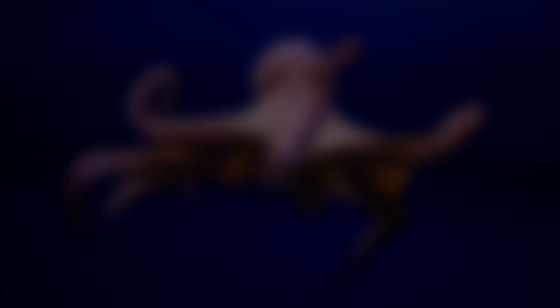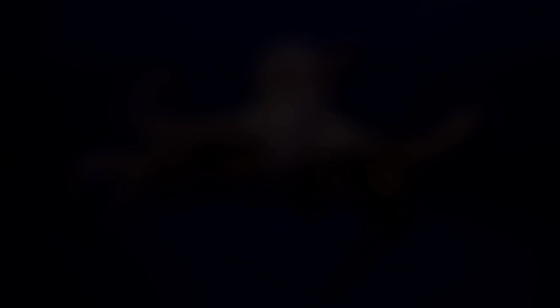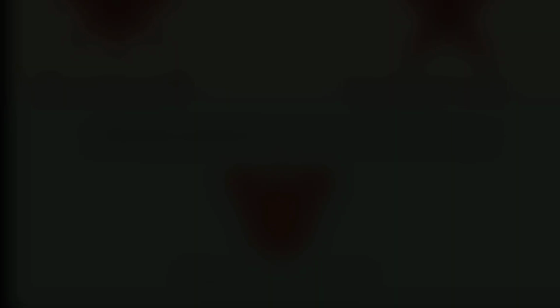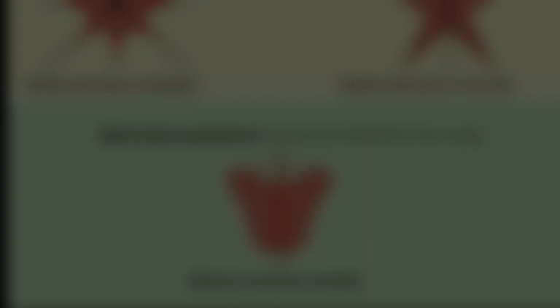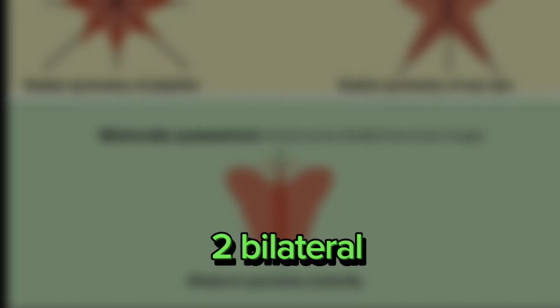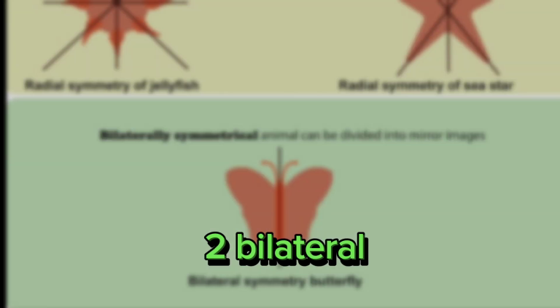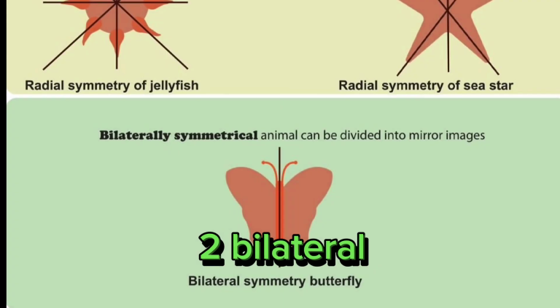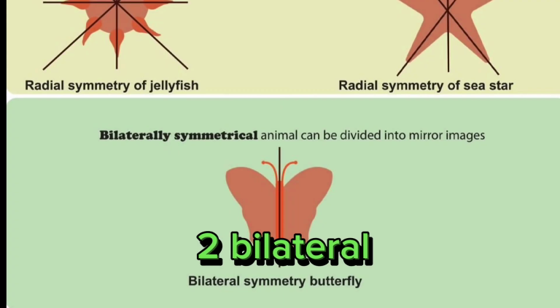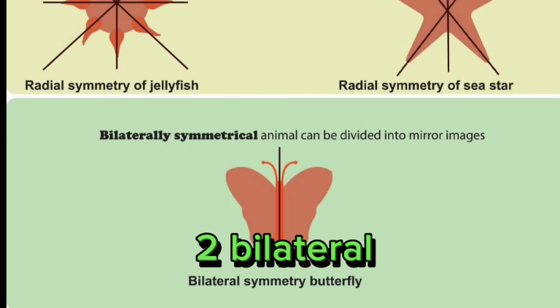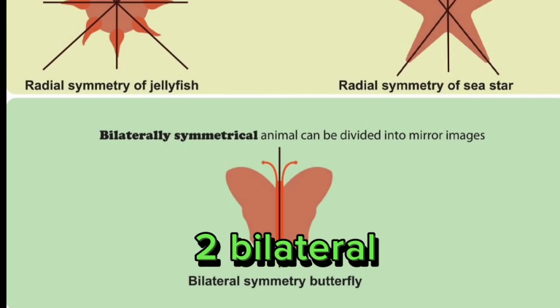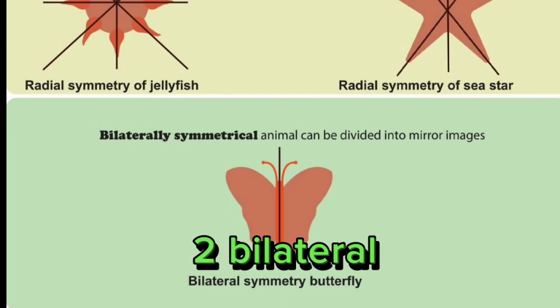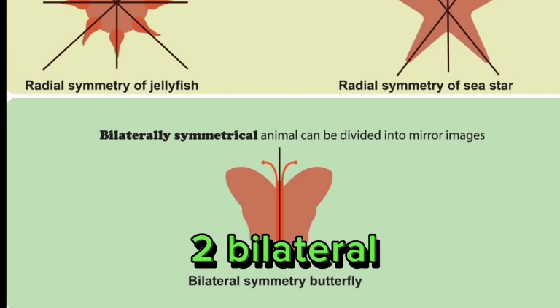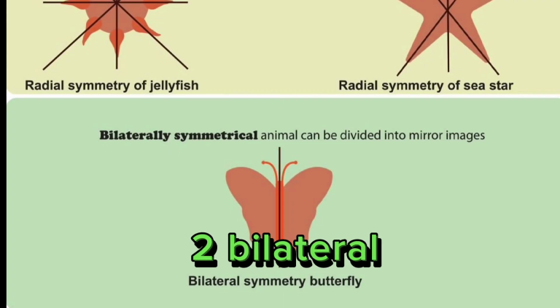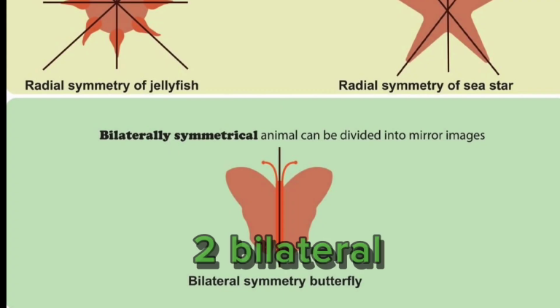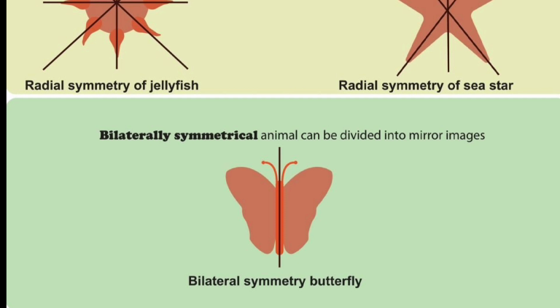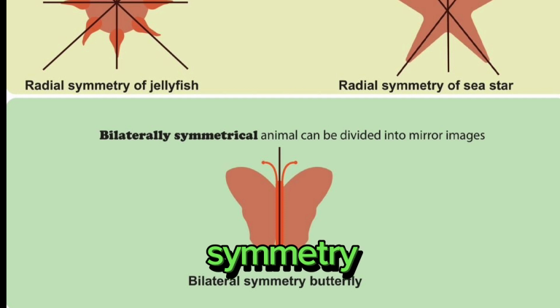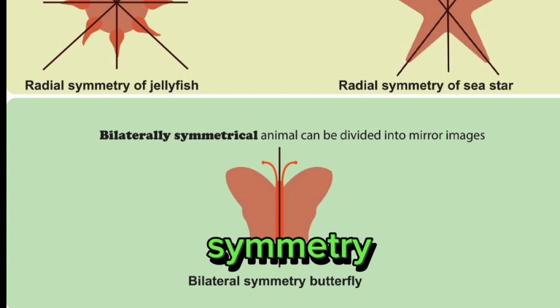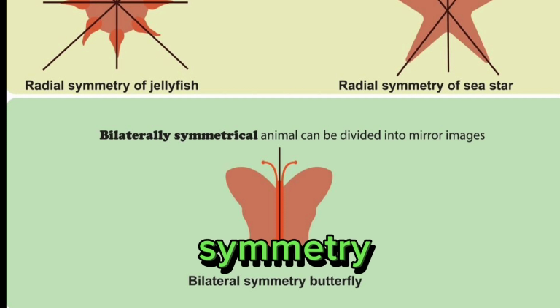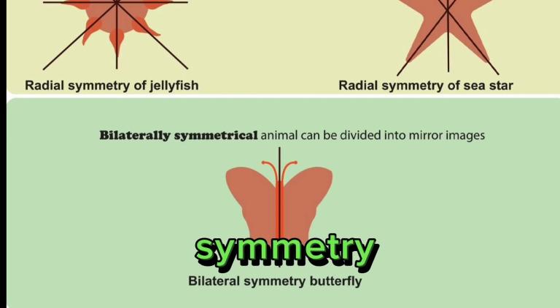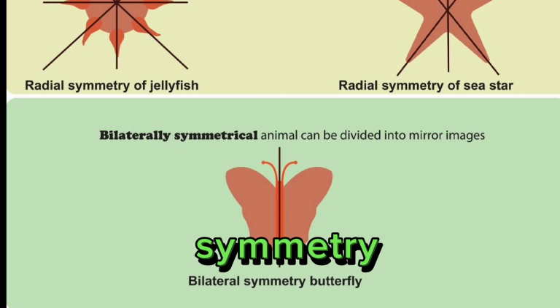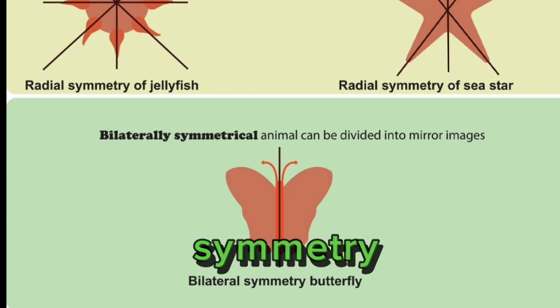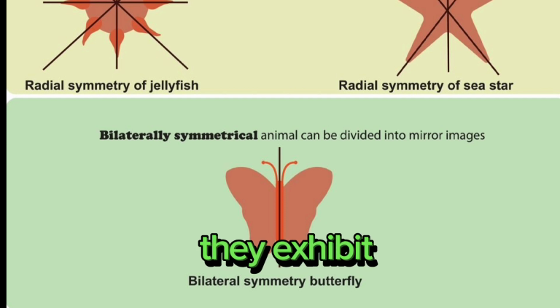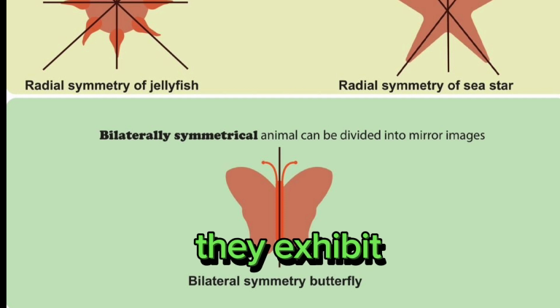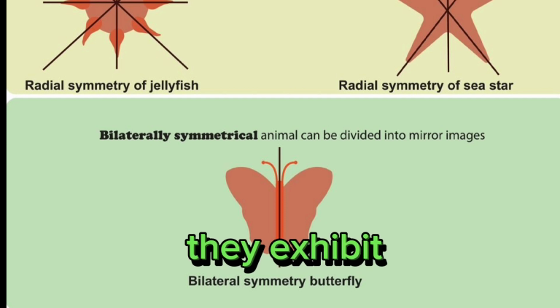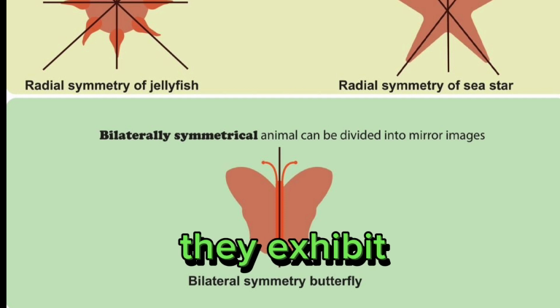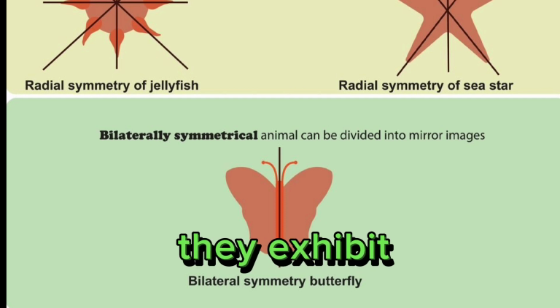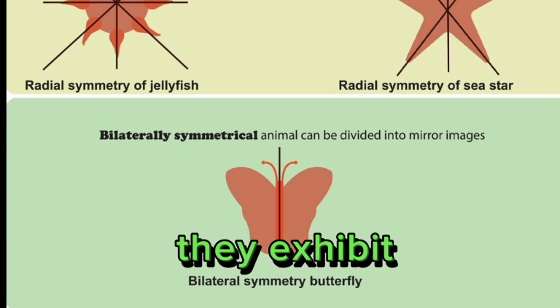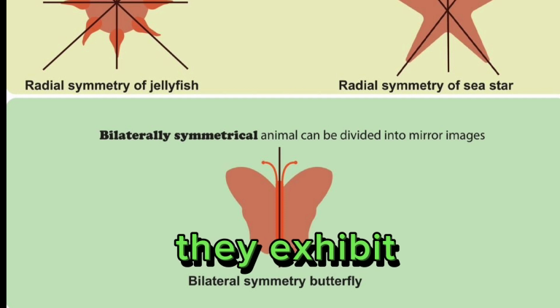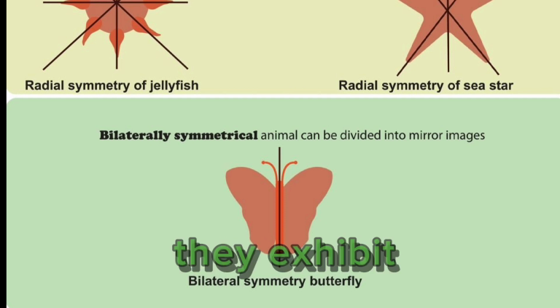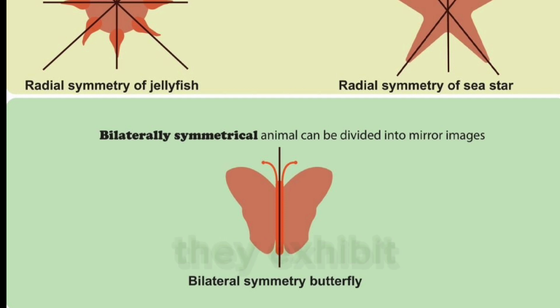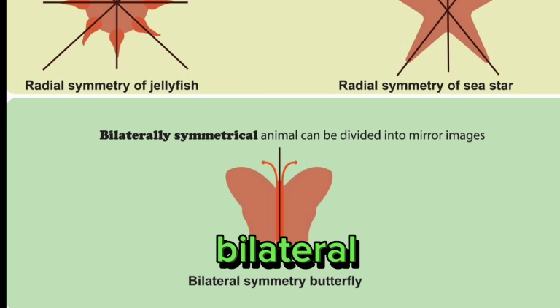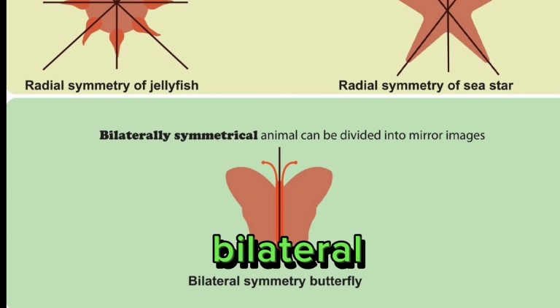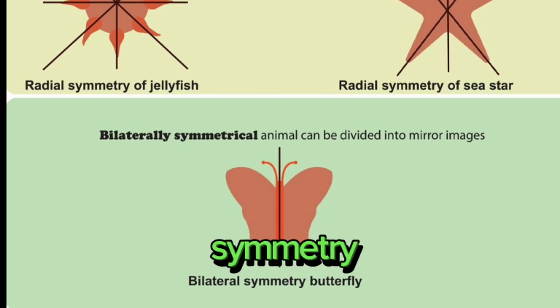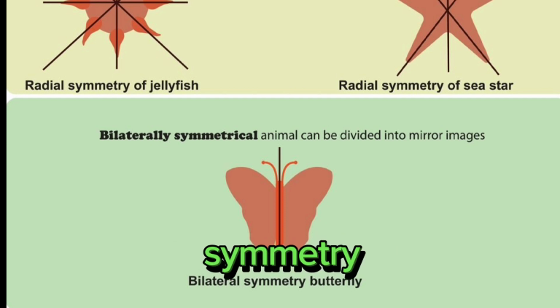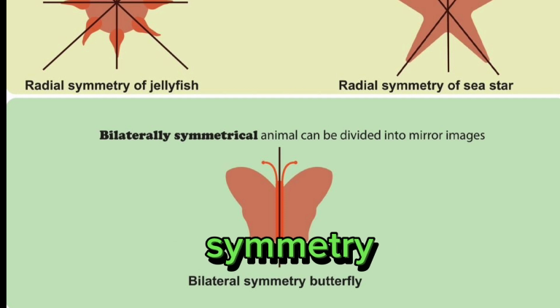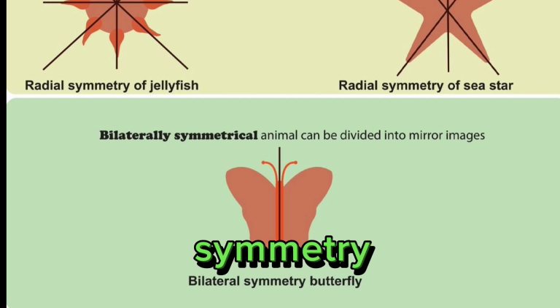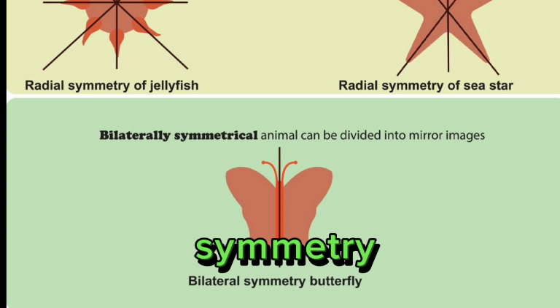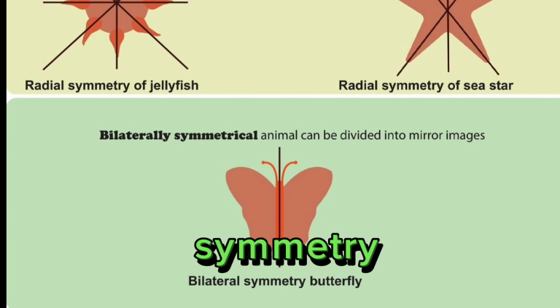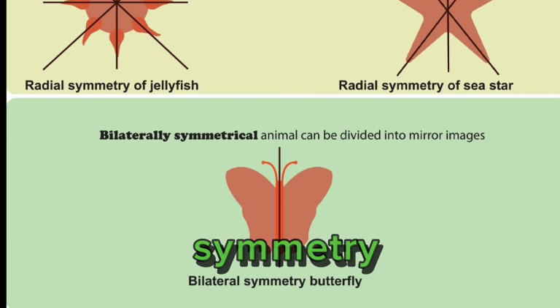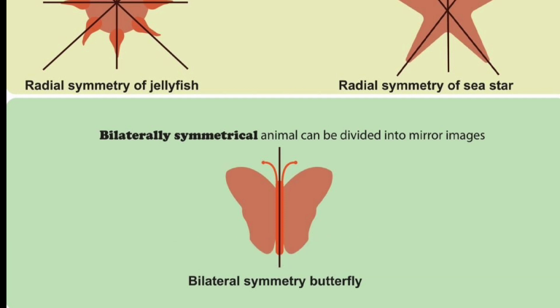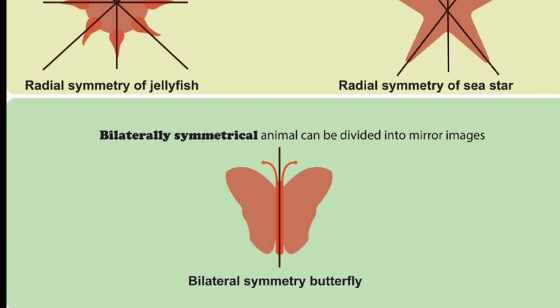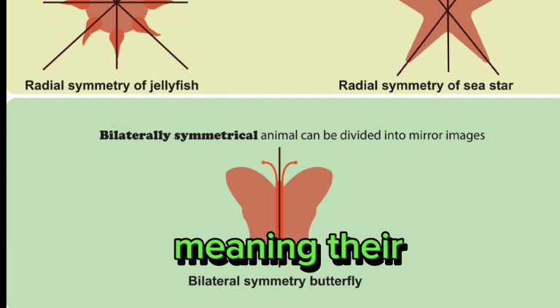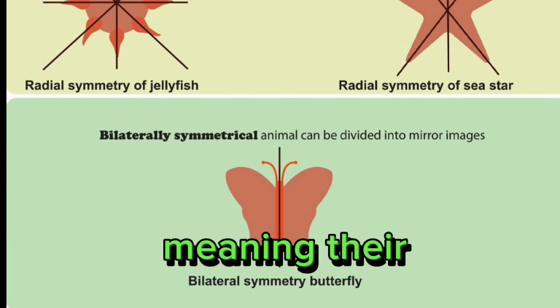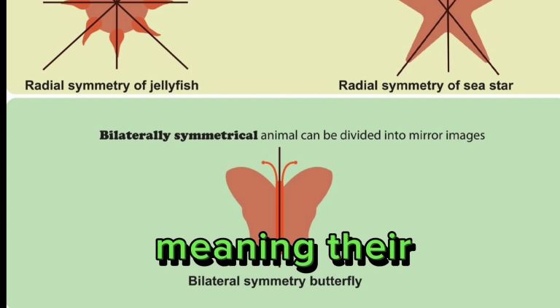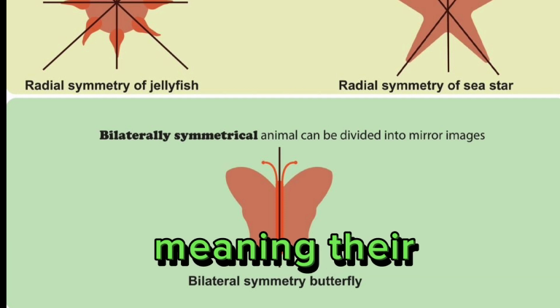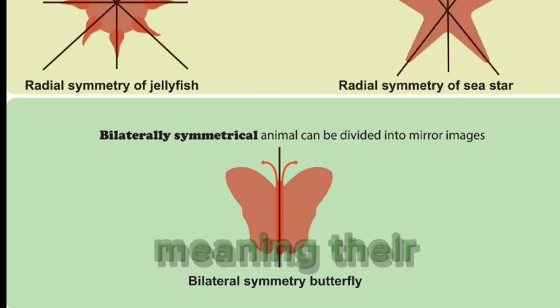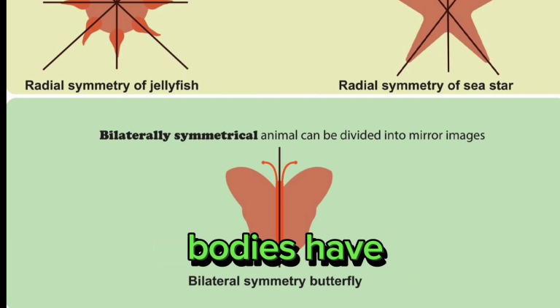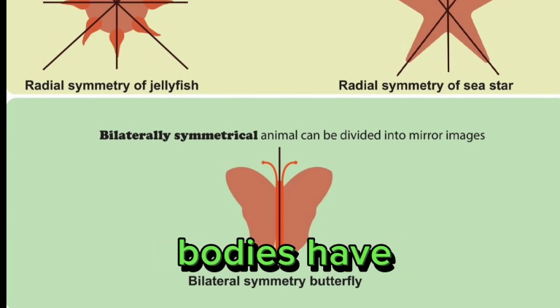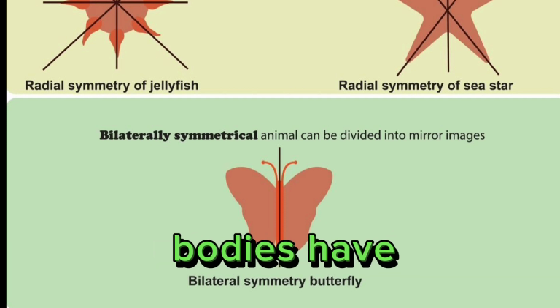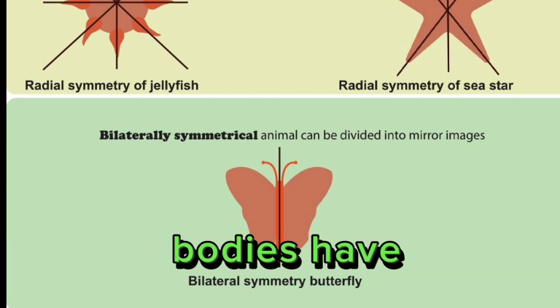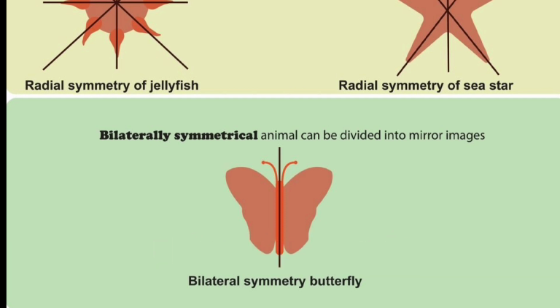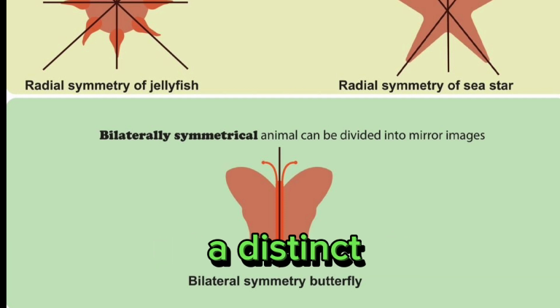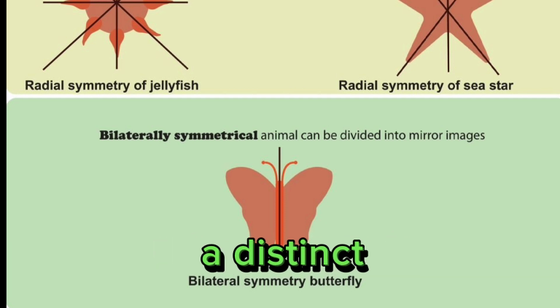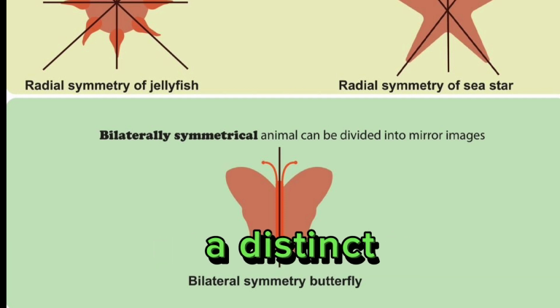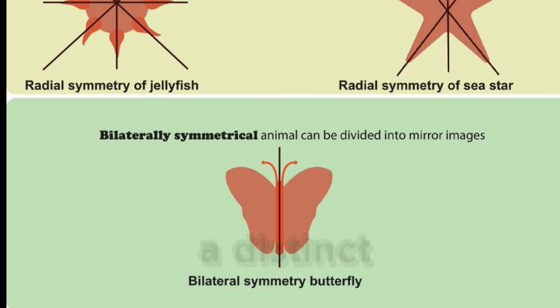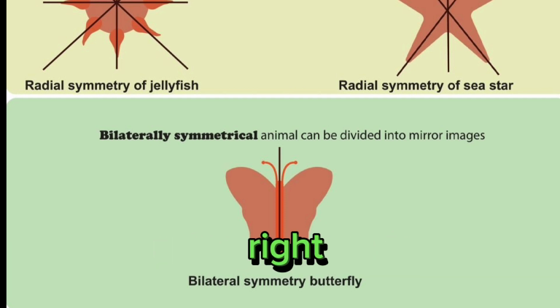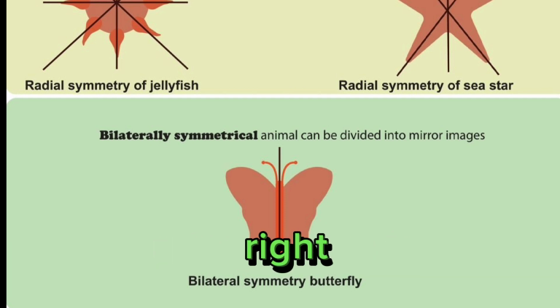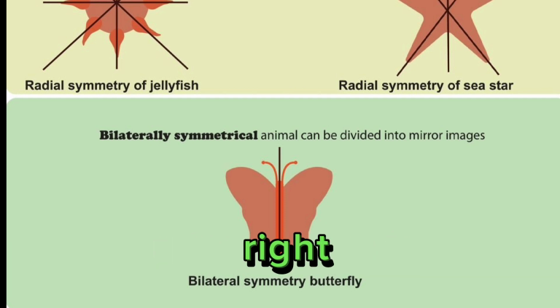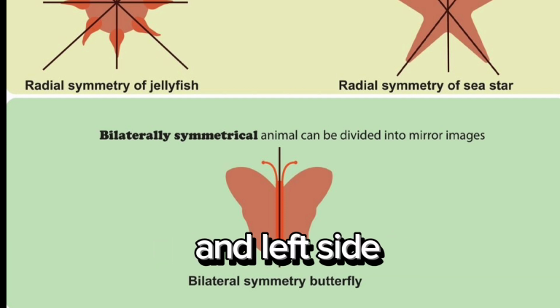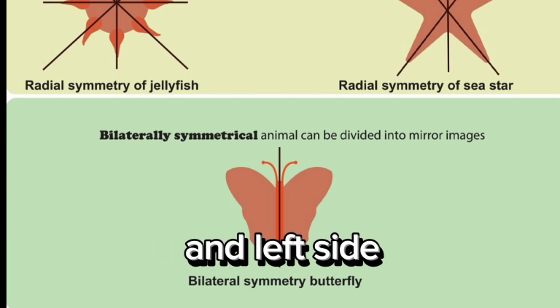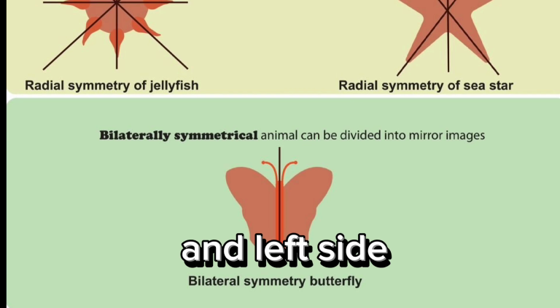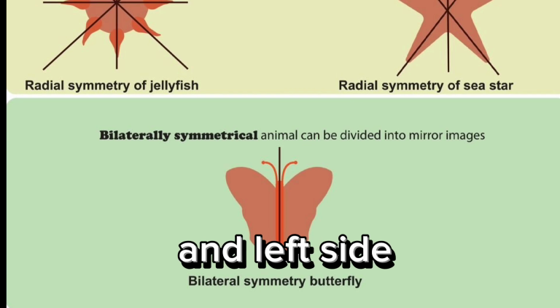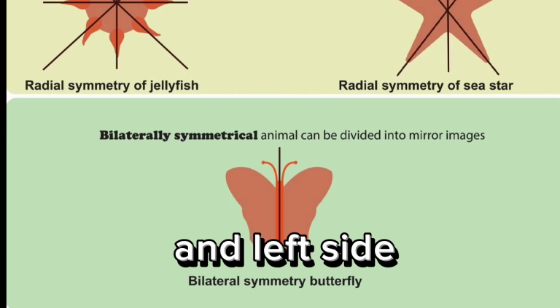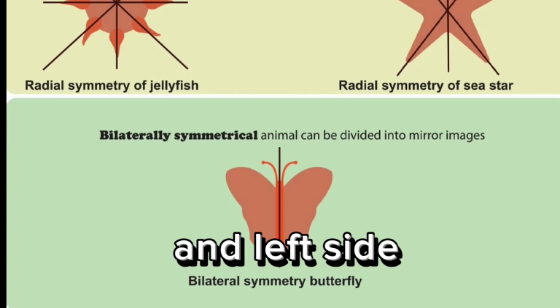2. Bilateral symmetry. They exhibit bilateral symmetry, meaning their bodies have a distinct right and left side.